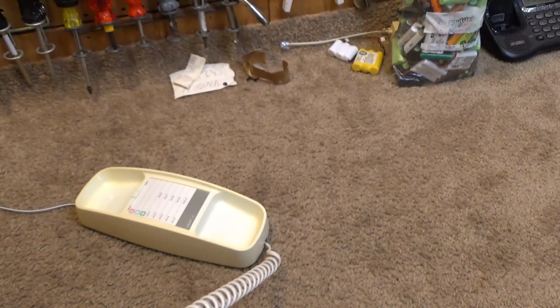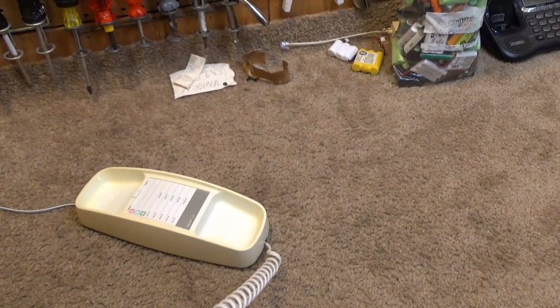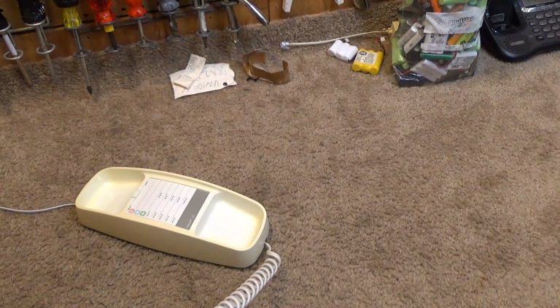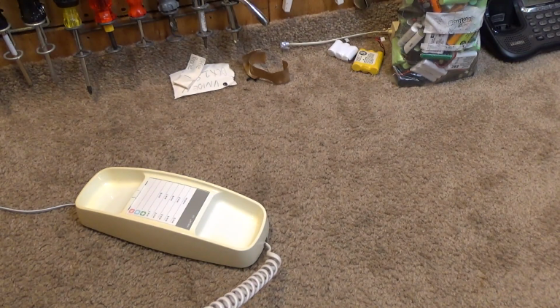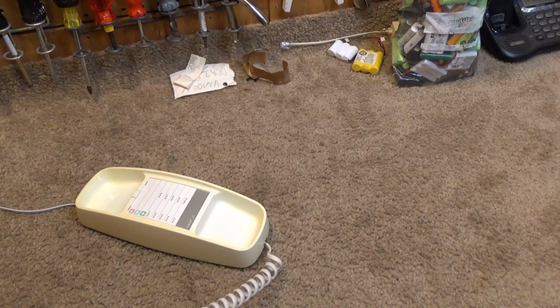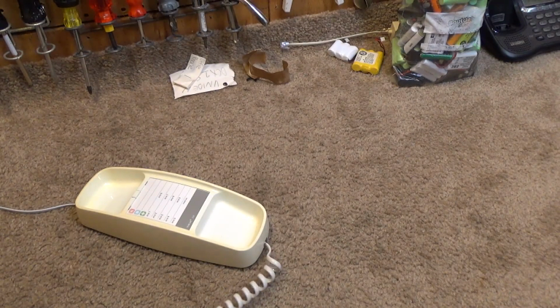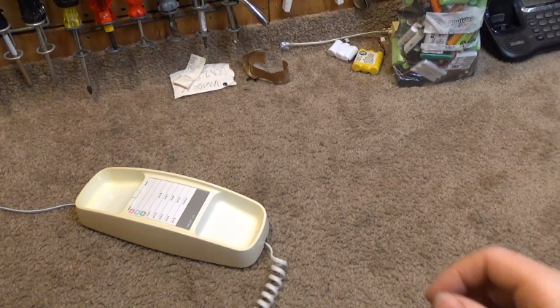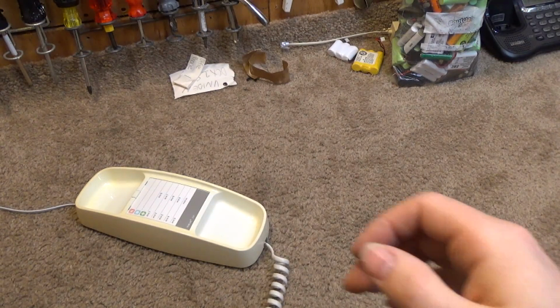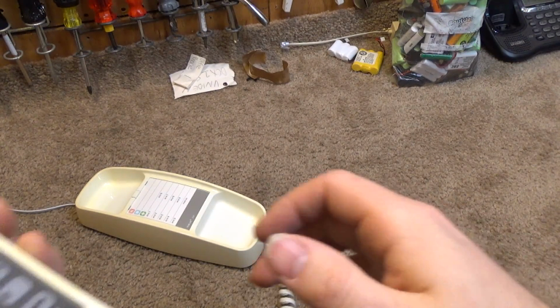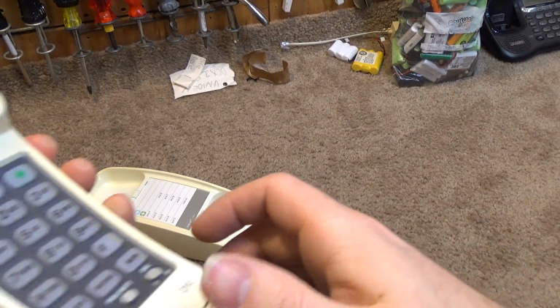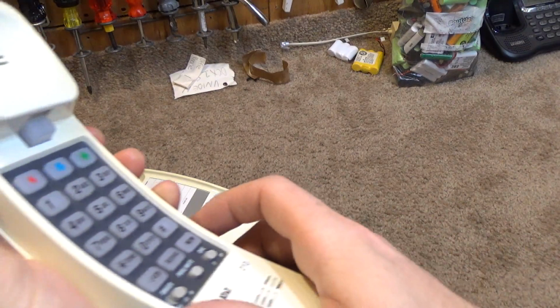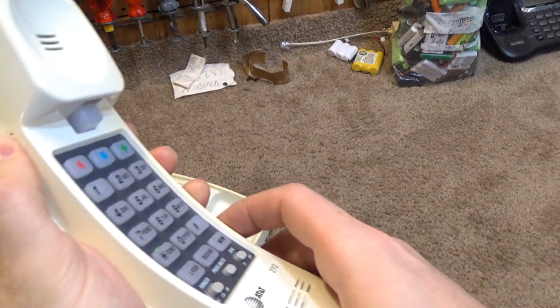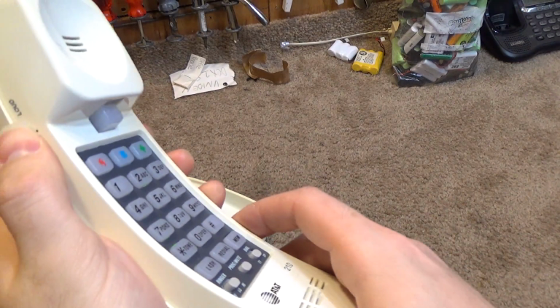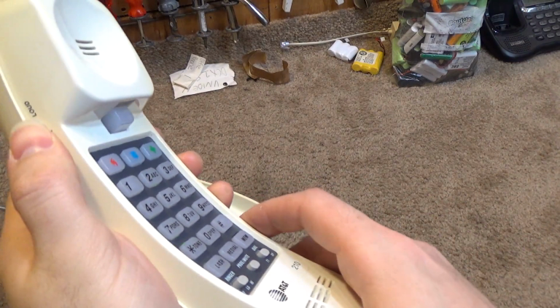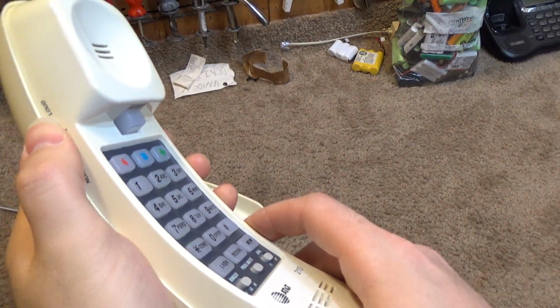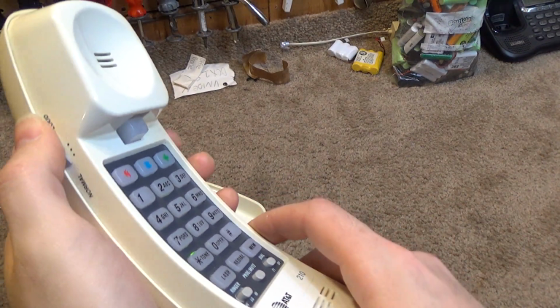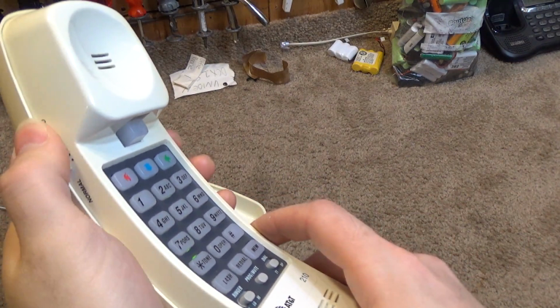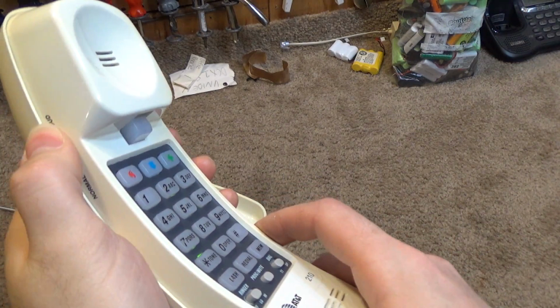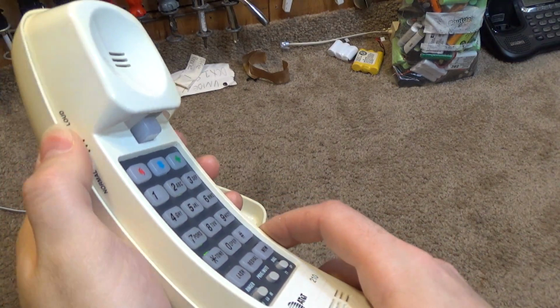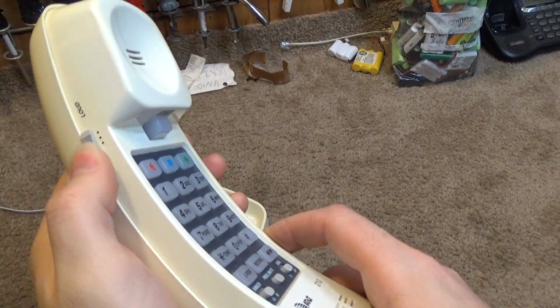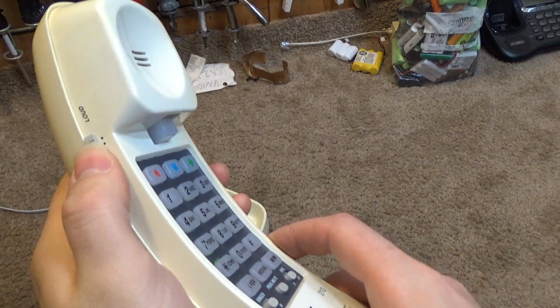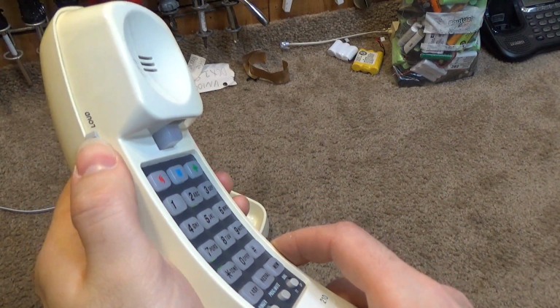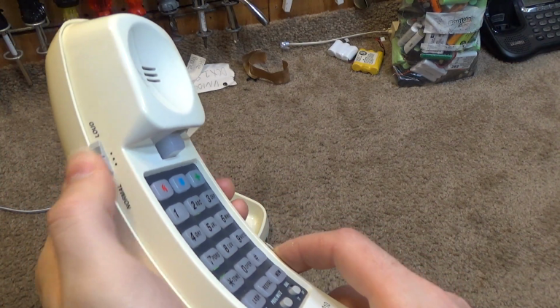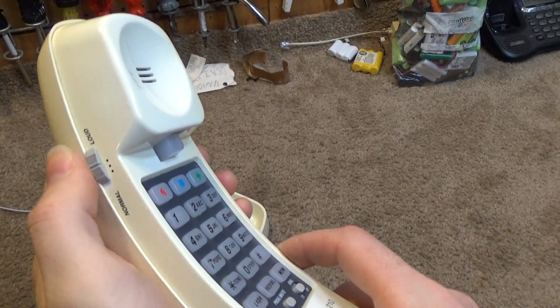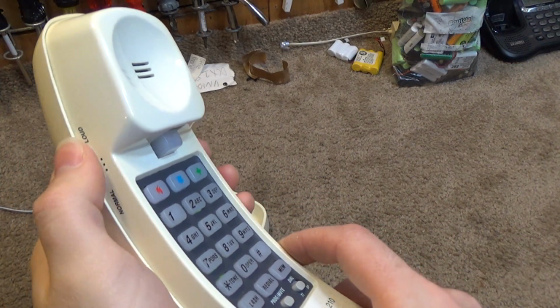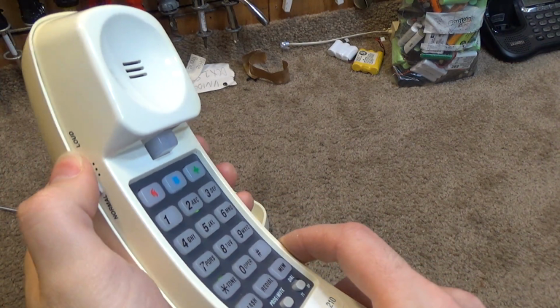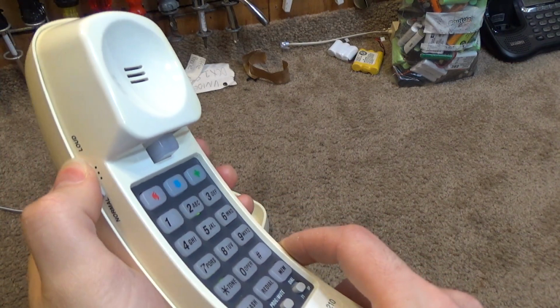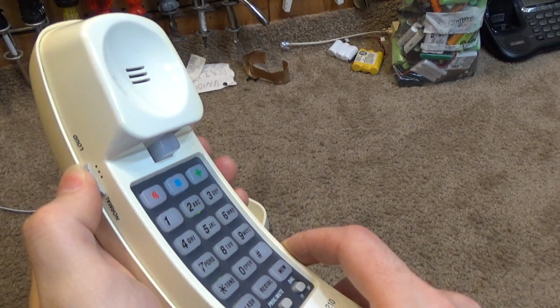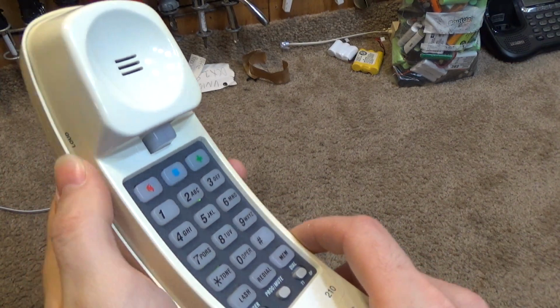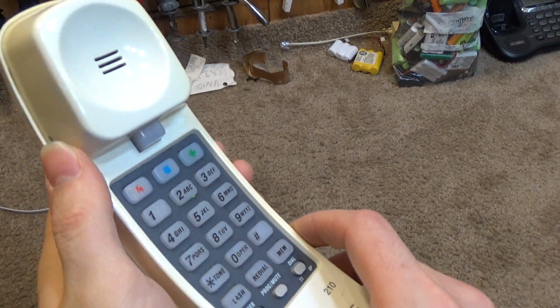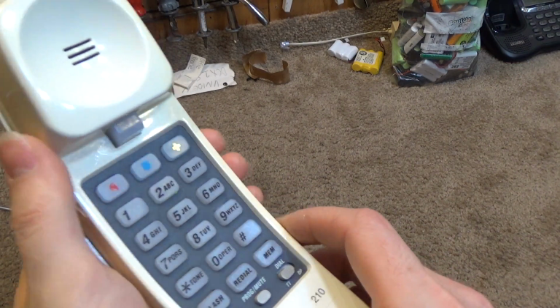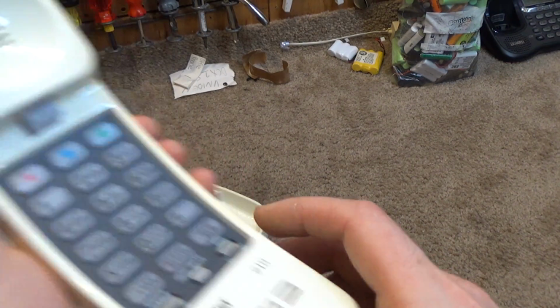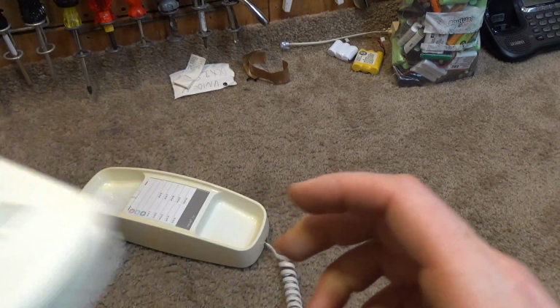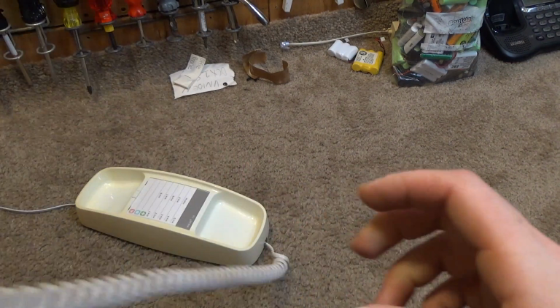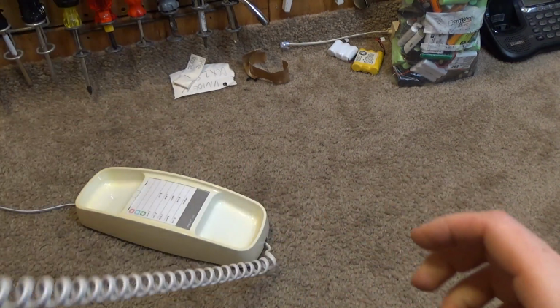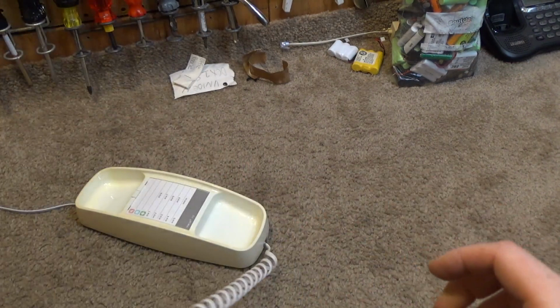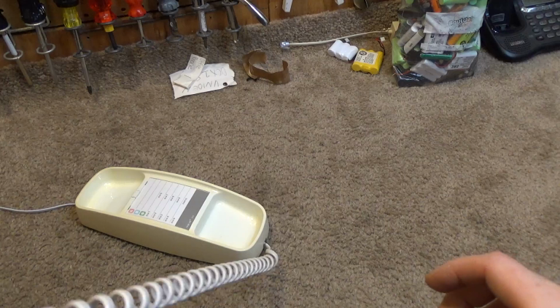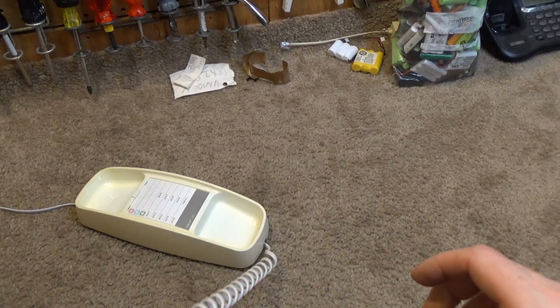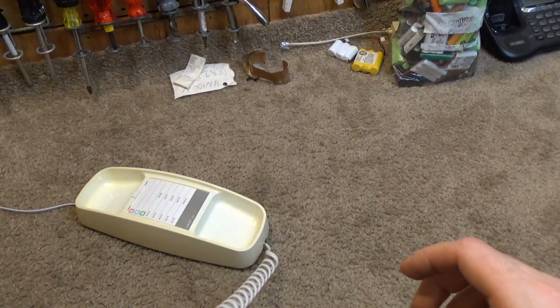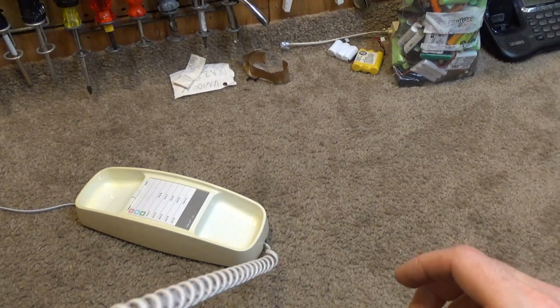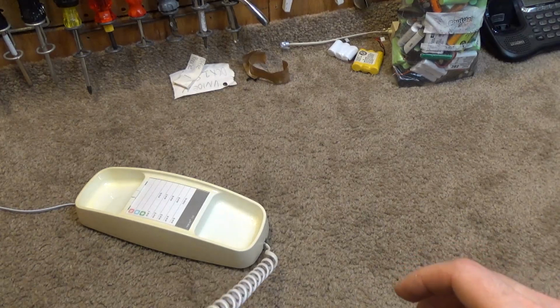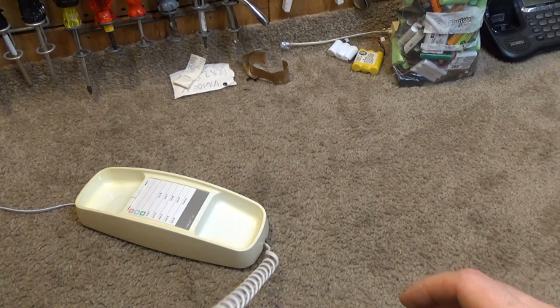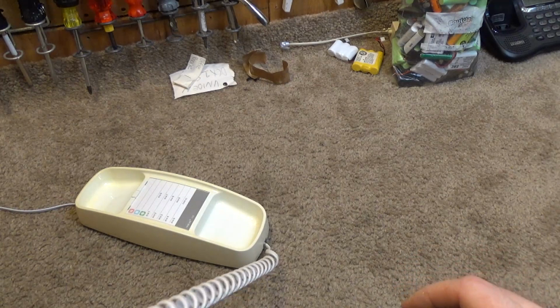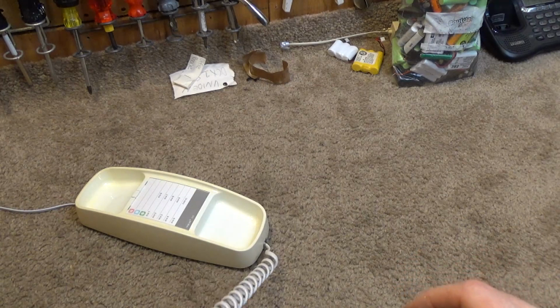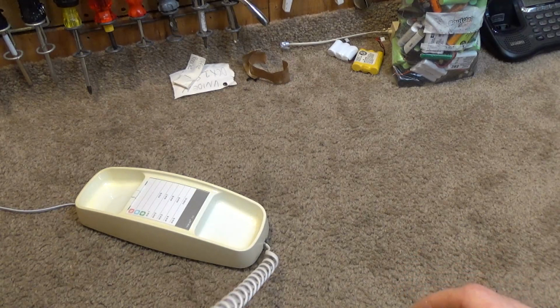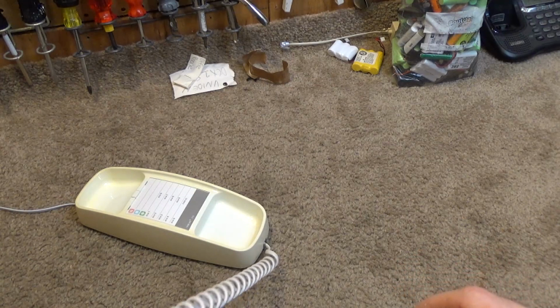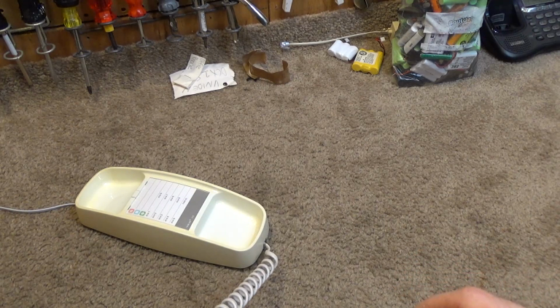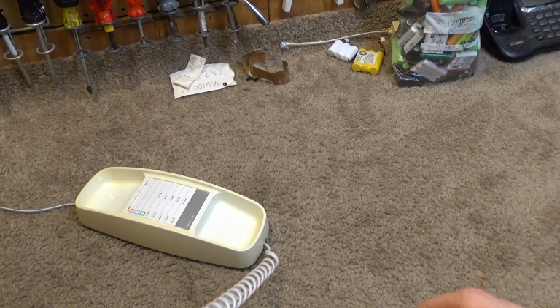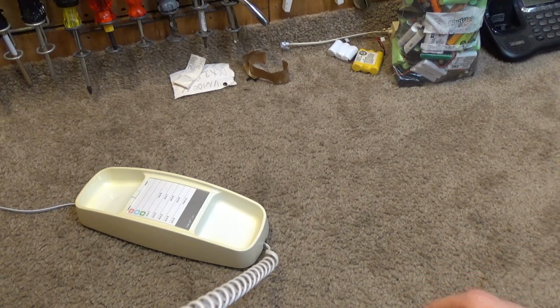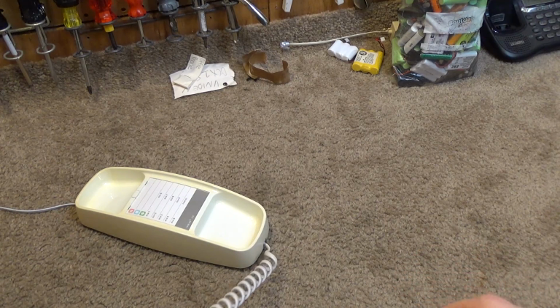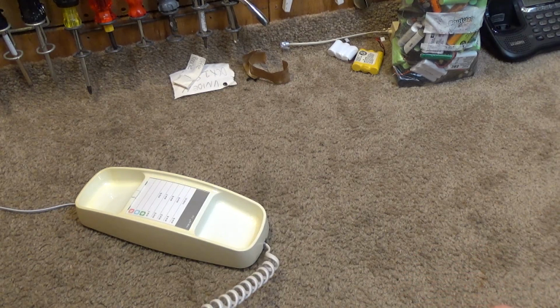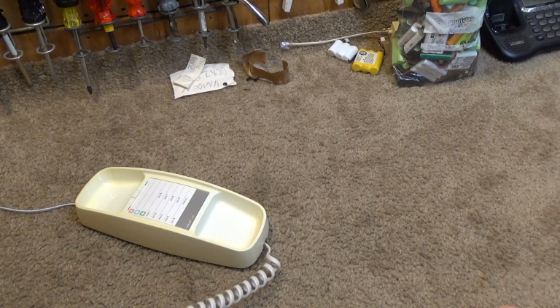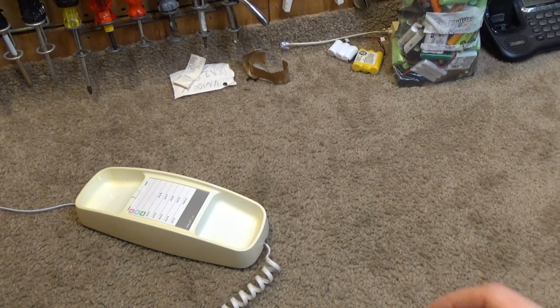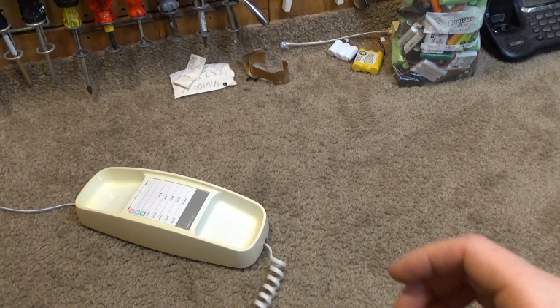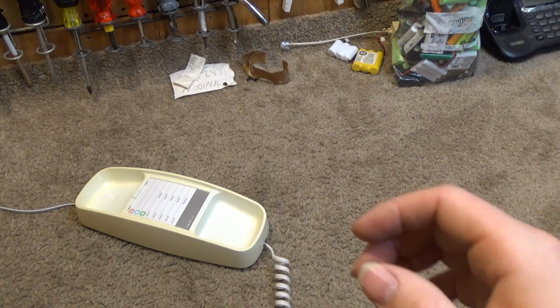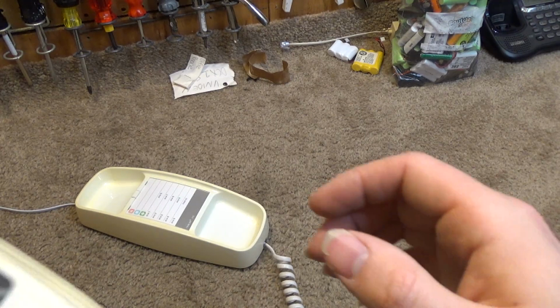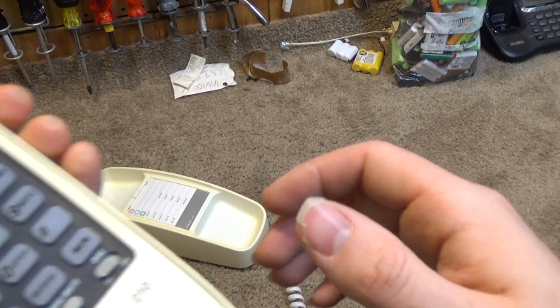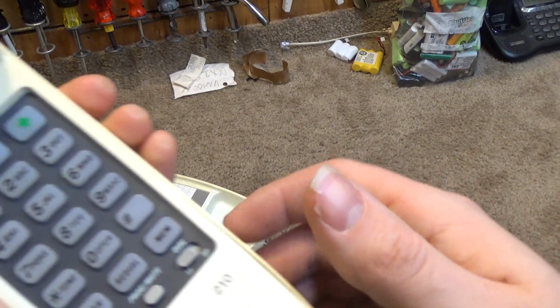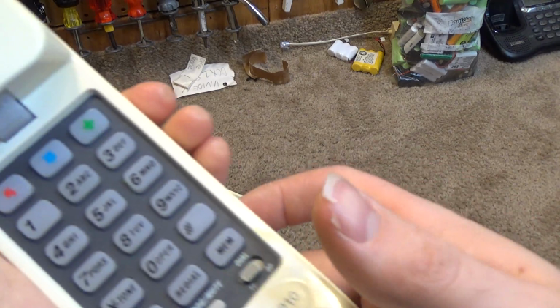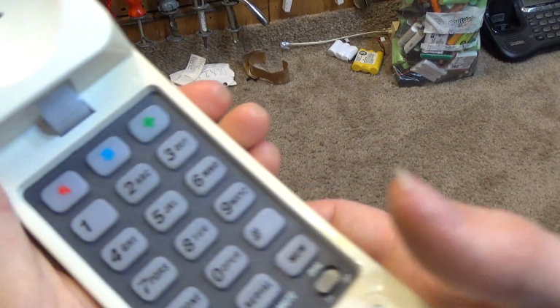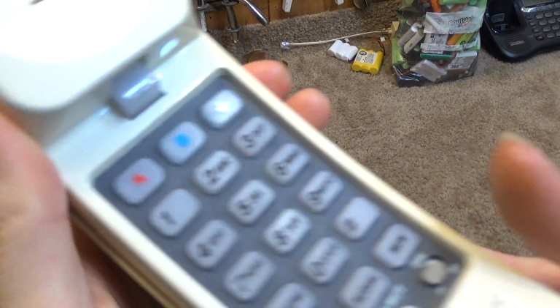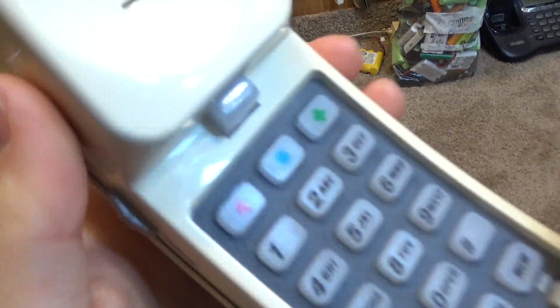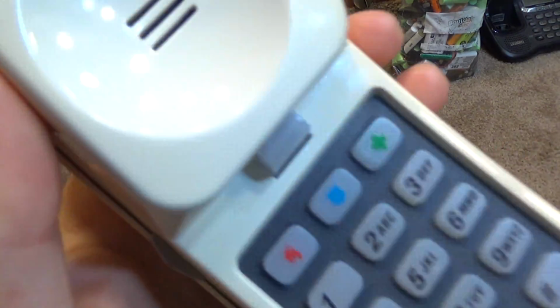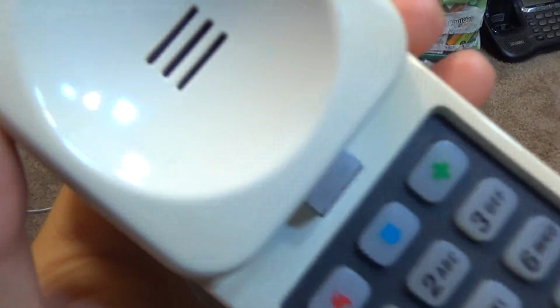Yeah, there's definitely something wrong here — the volume switch is not working, and it's got a weird sound to it.